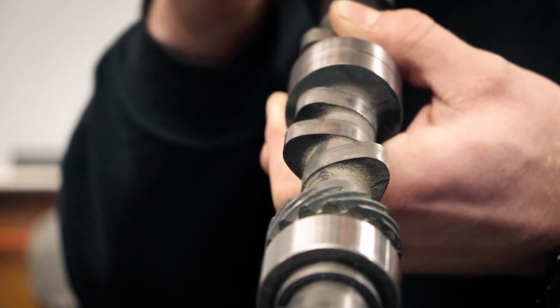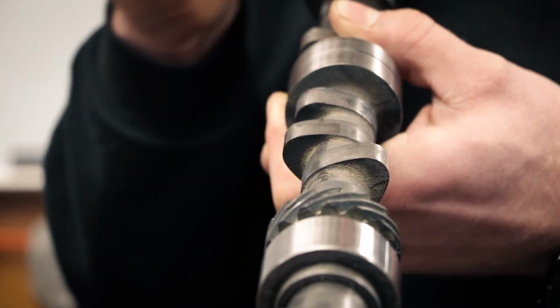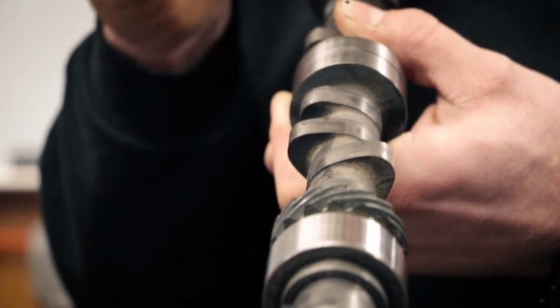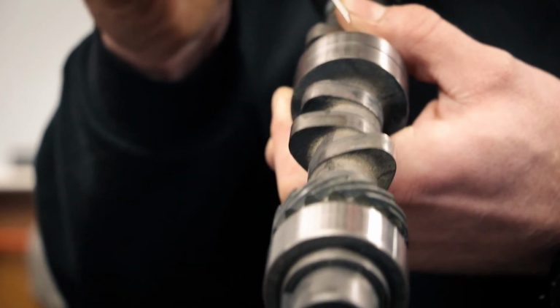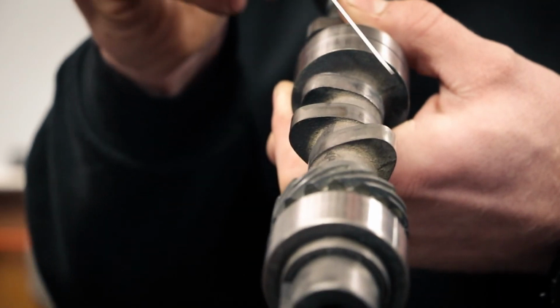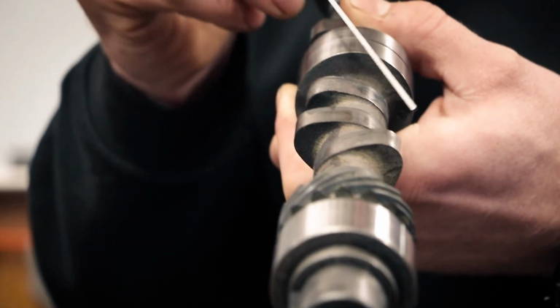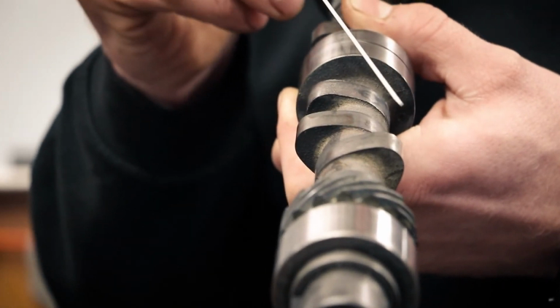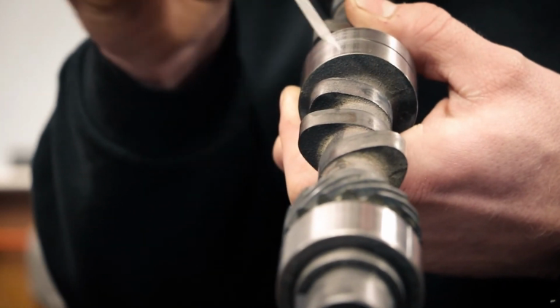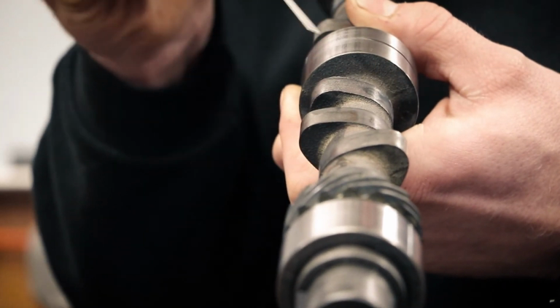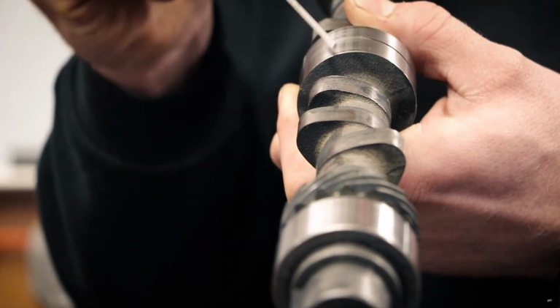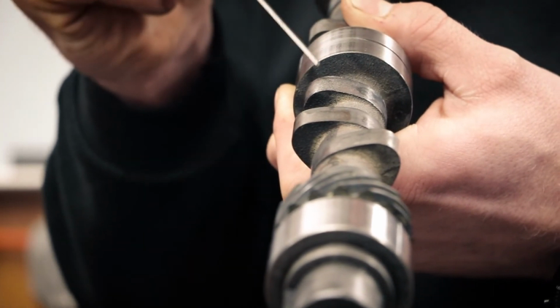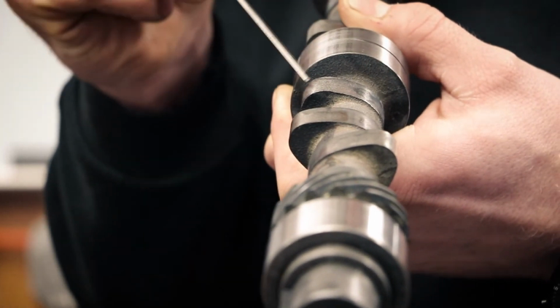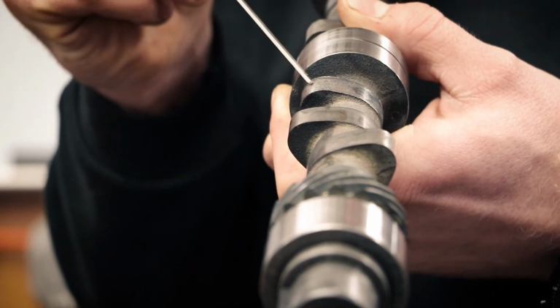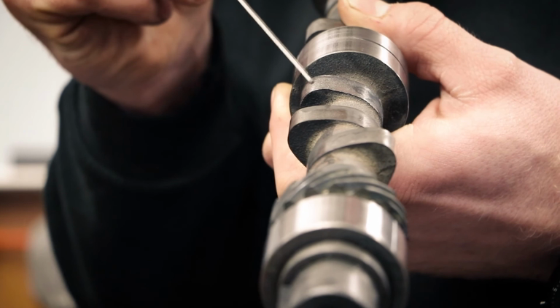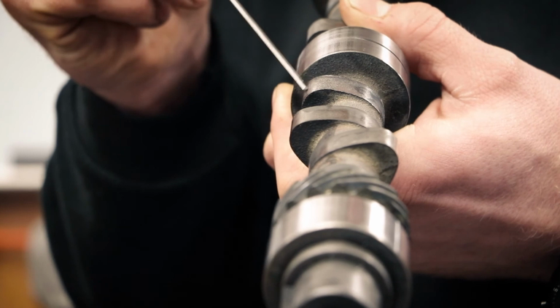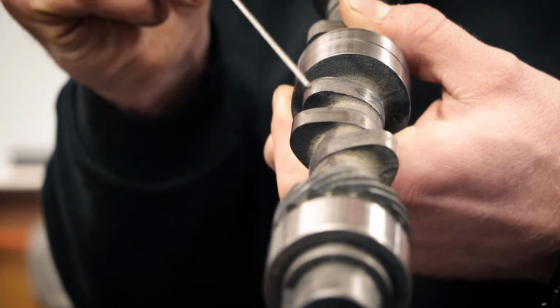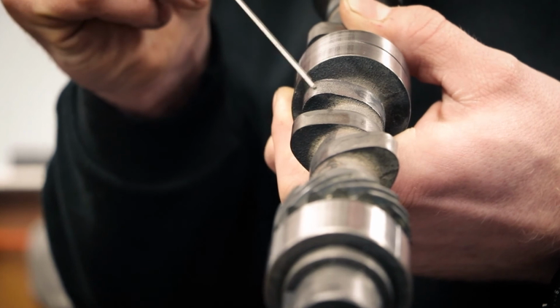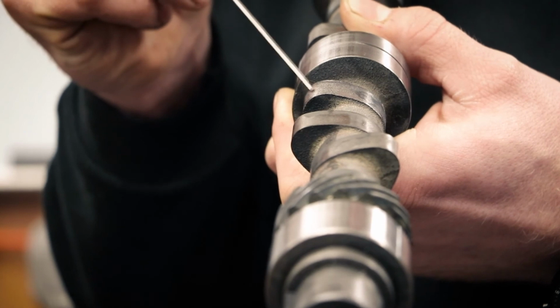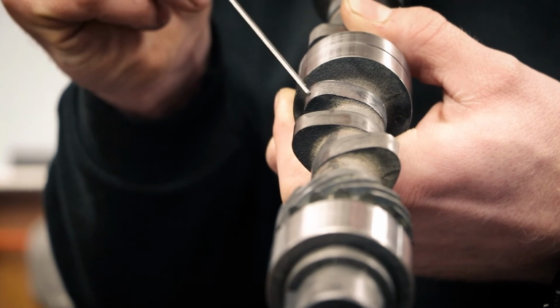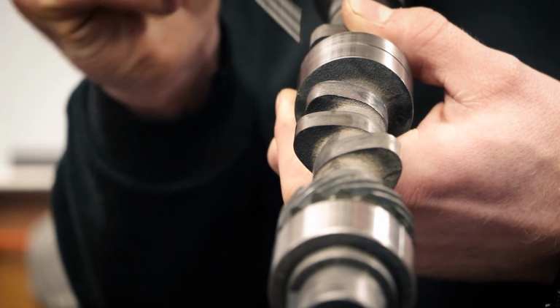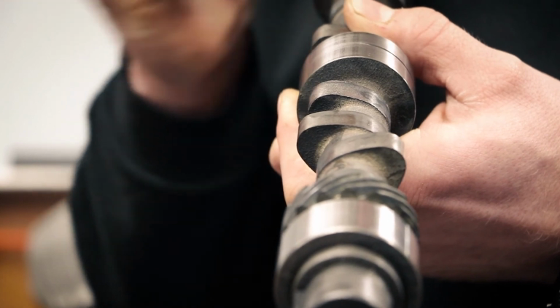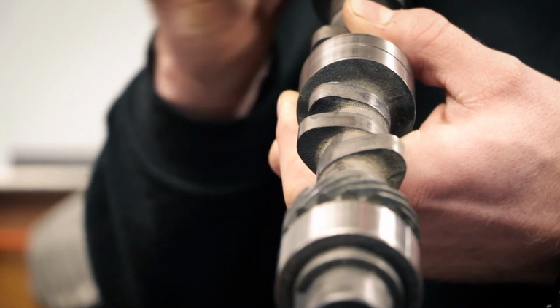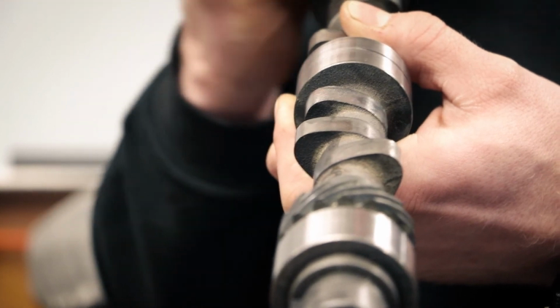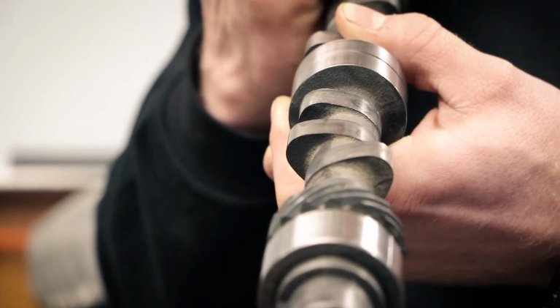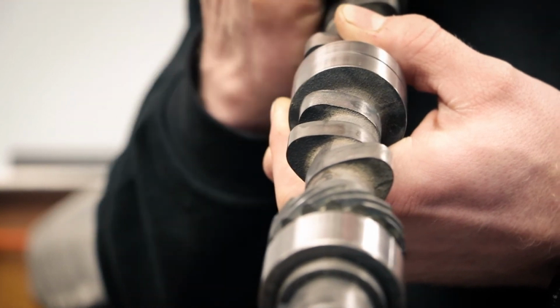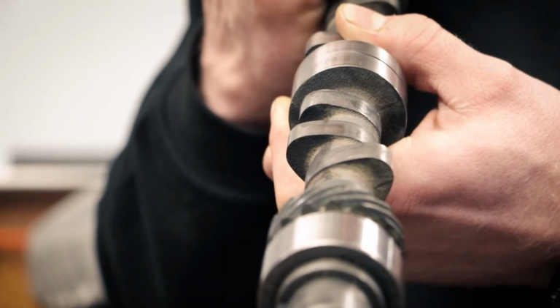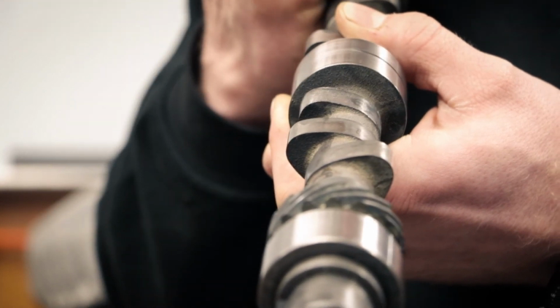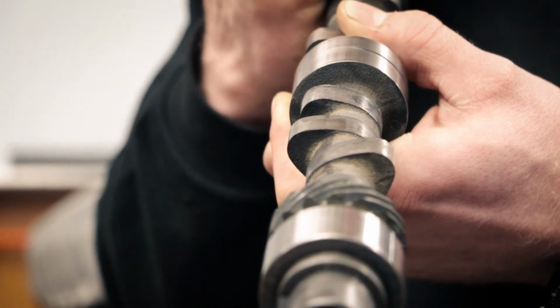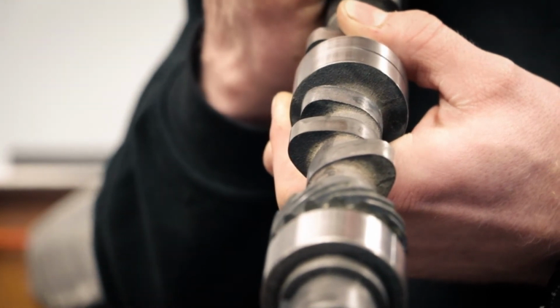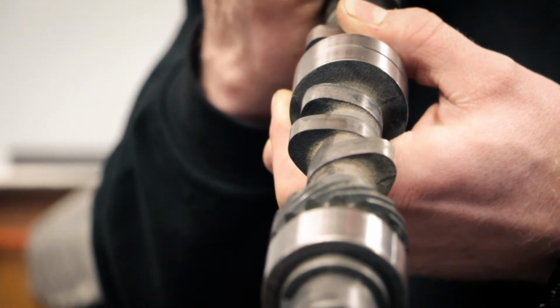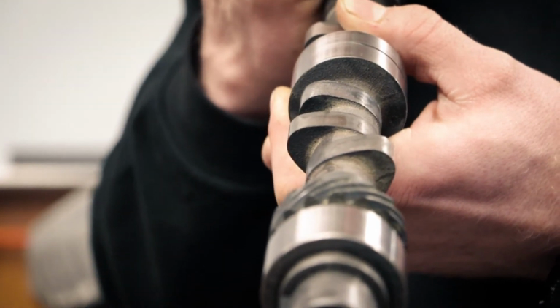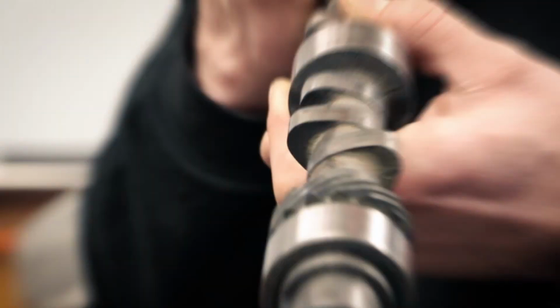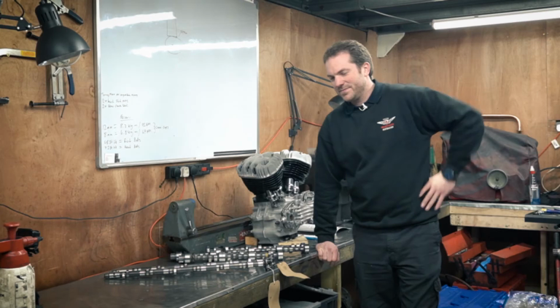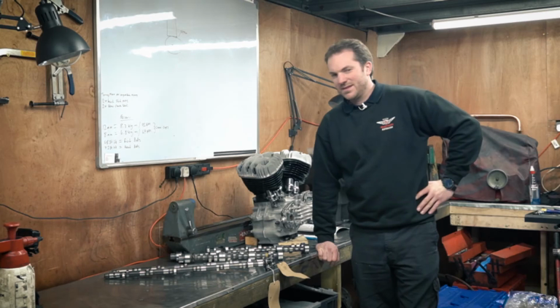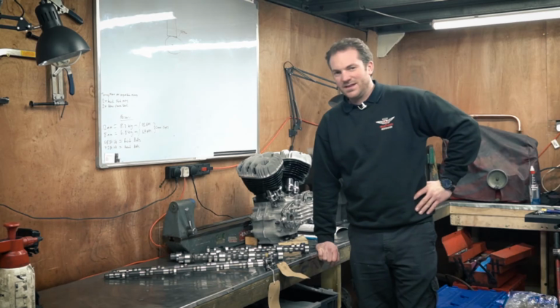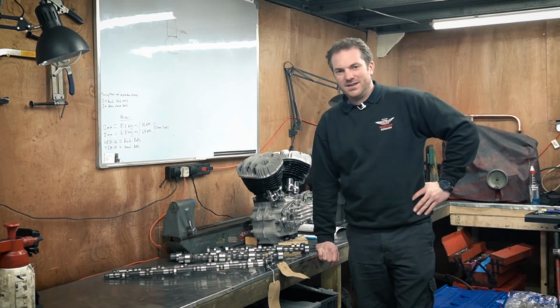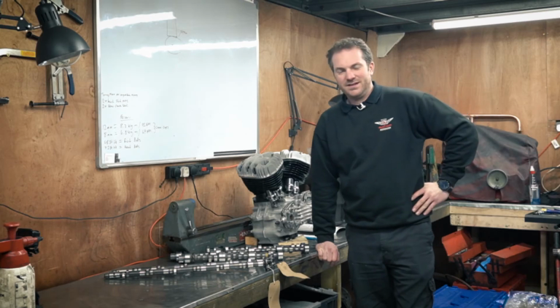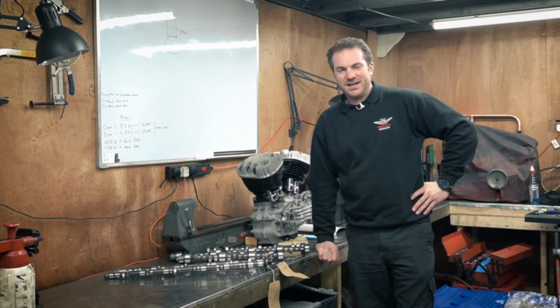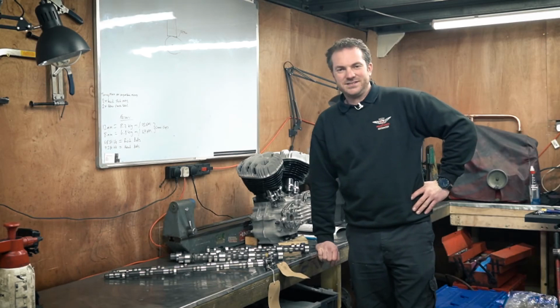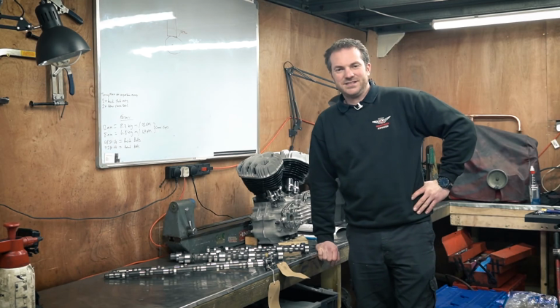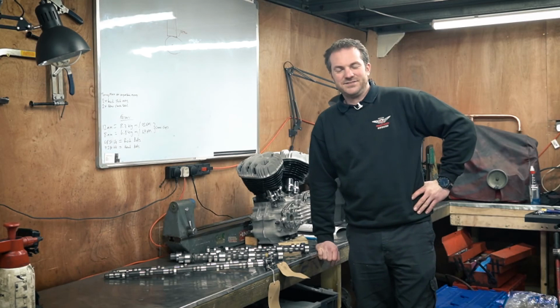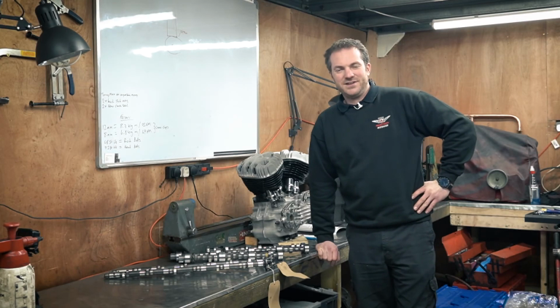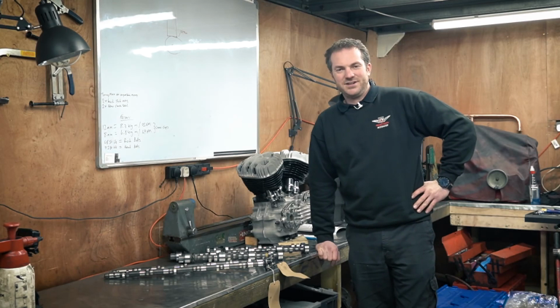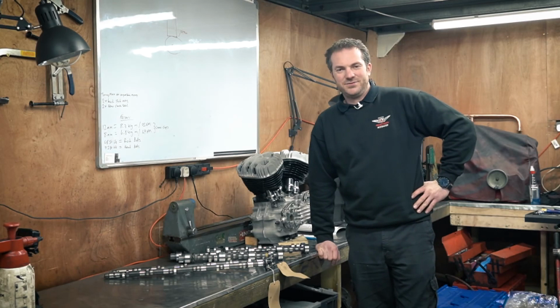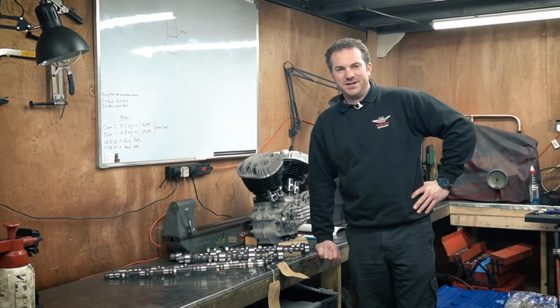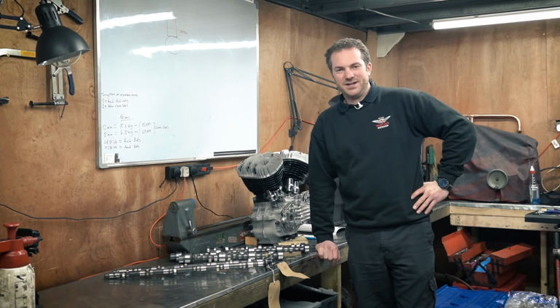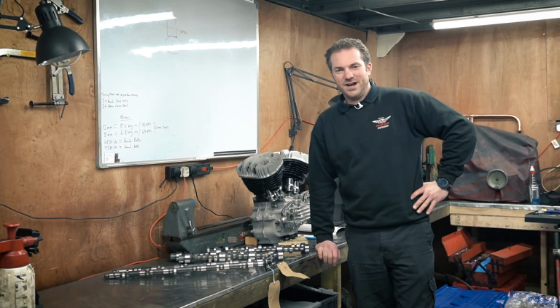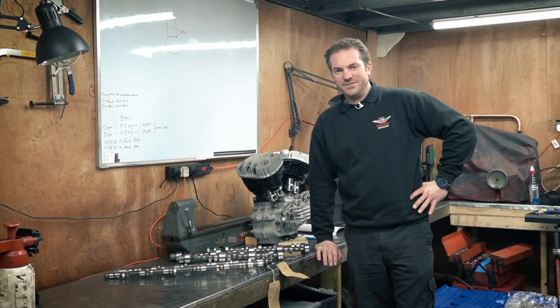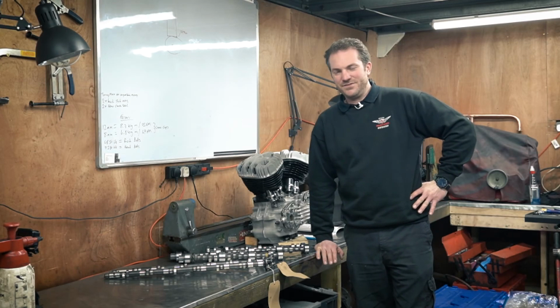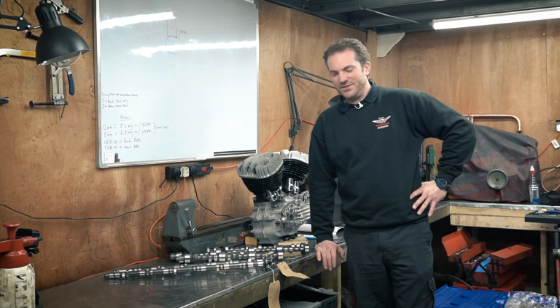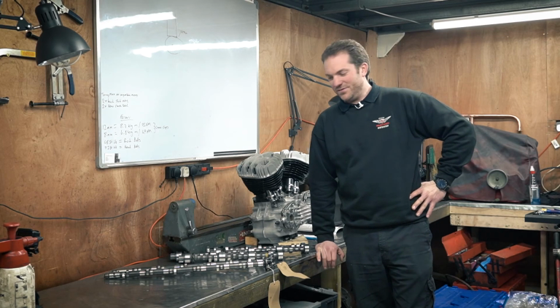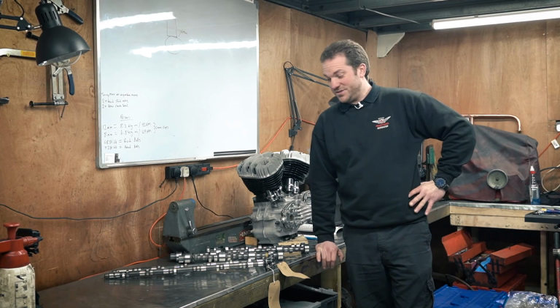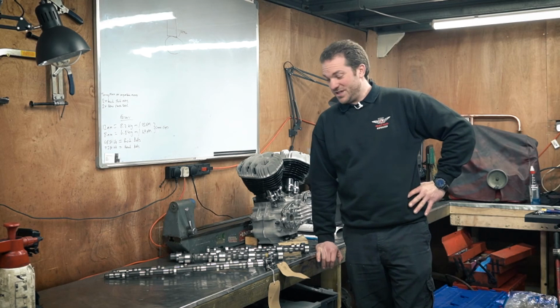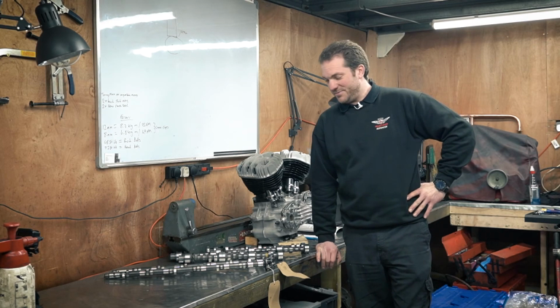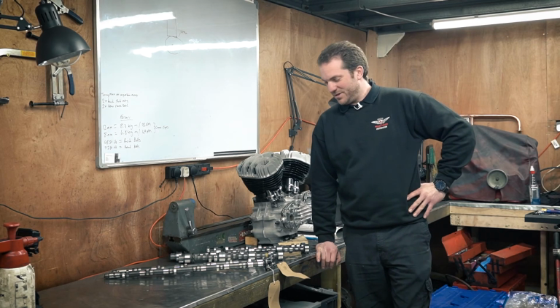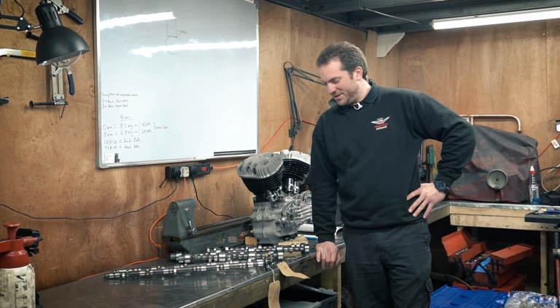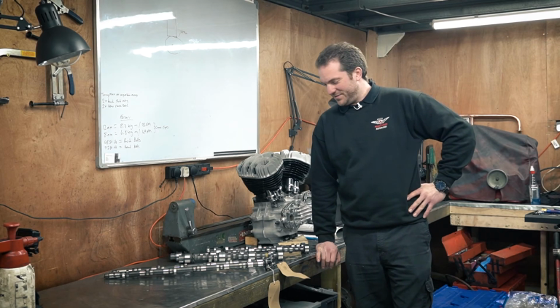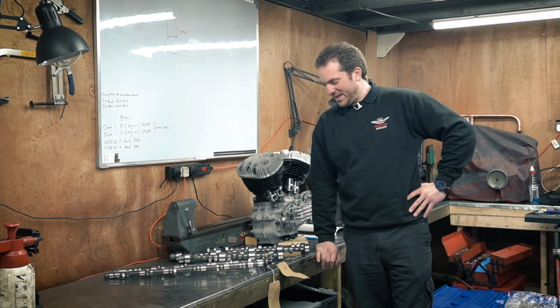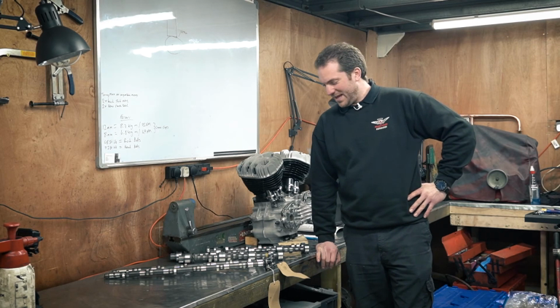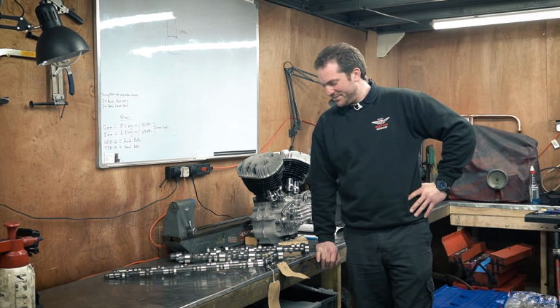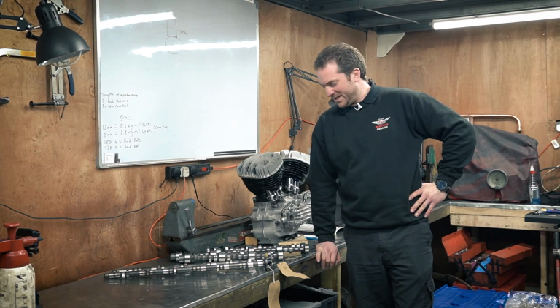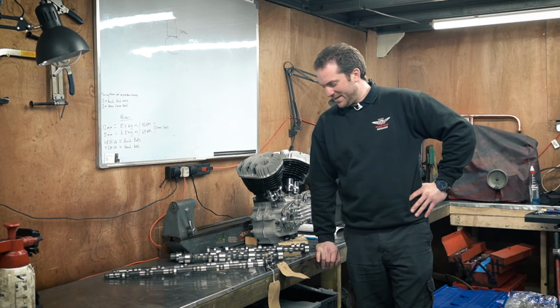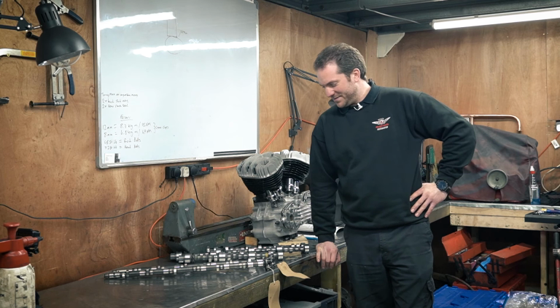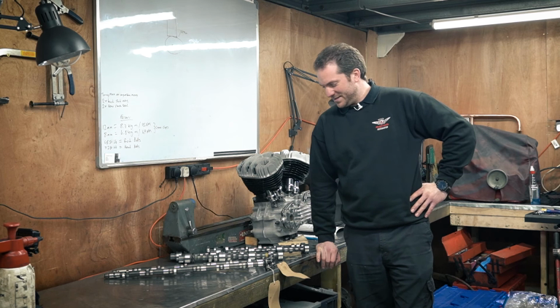You'll also notice that this cam has actually suffered a failure, unfortunately. So that's a very quick overview of the terminology of camshafts.